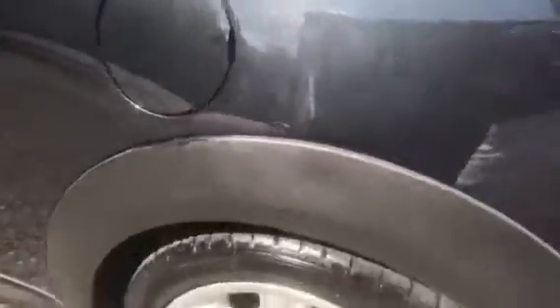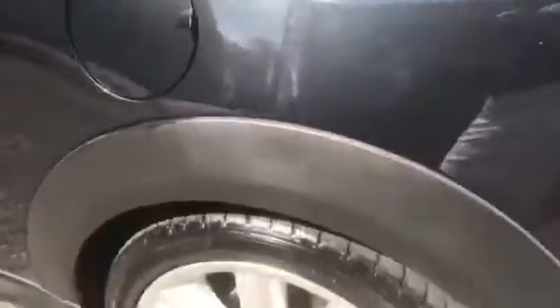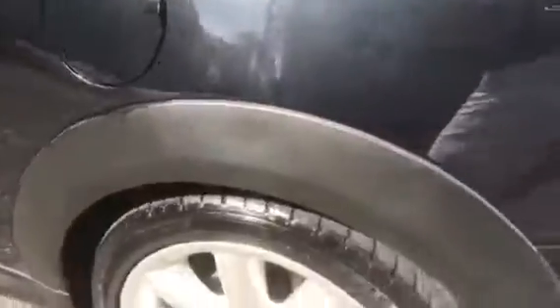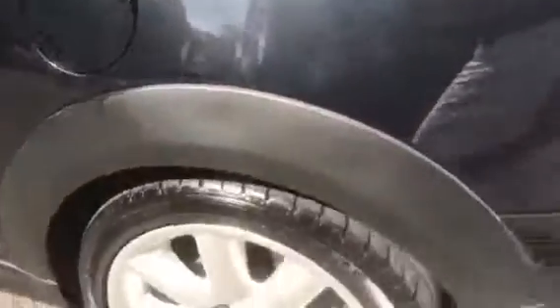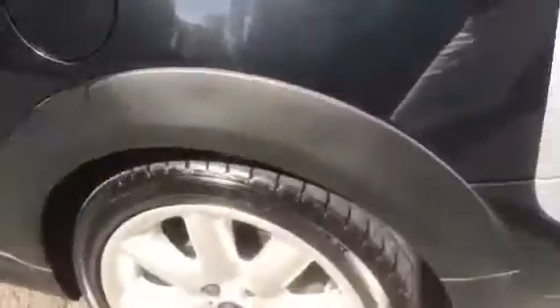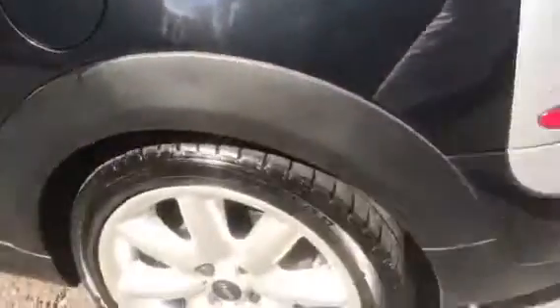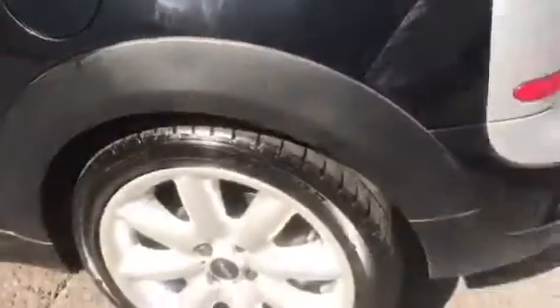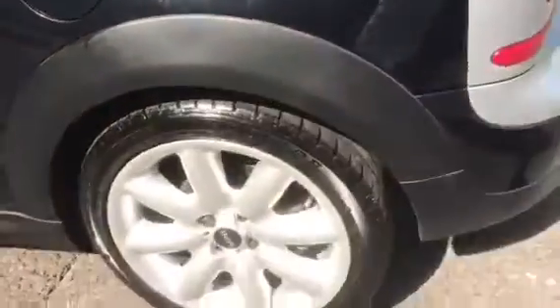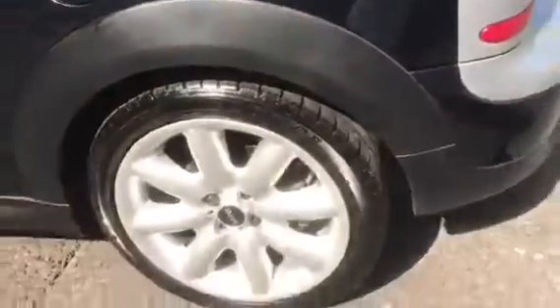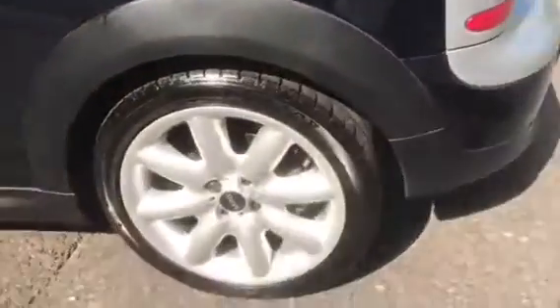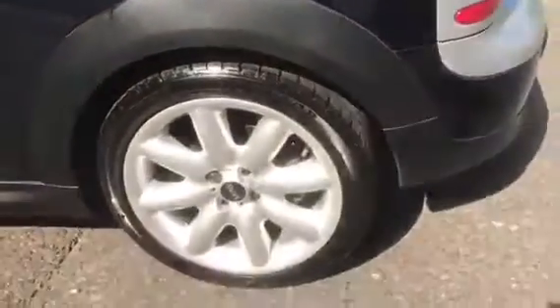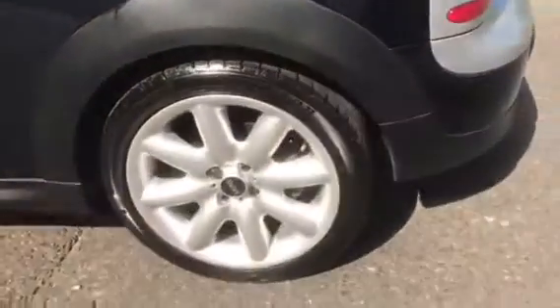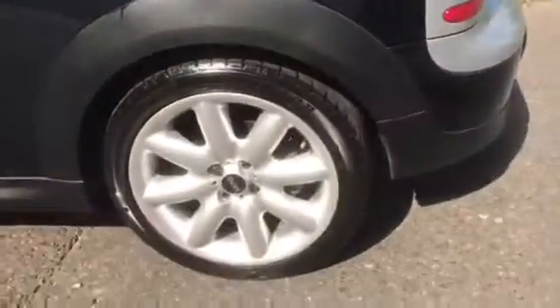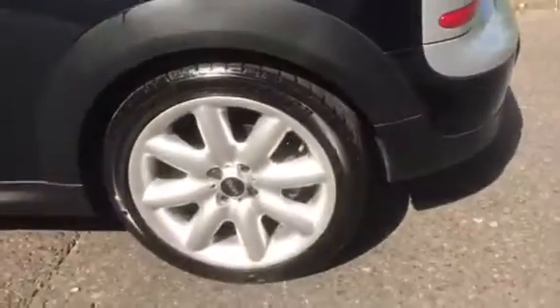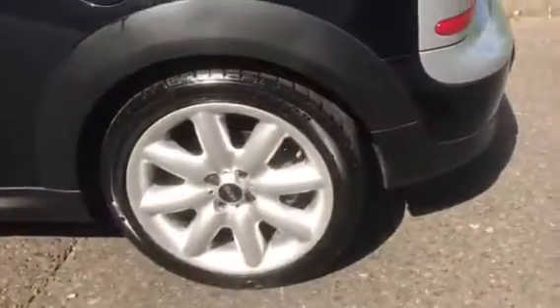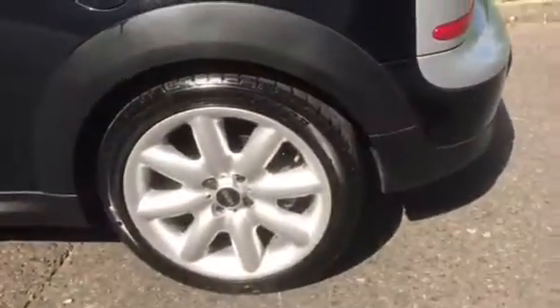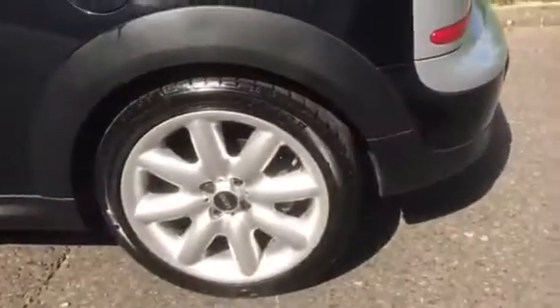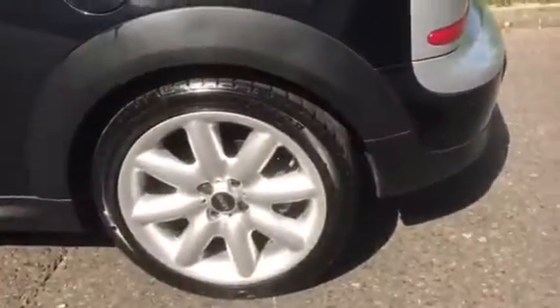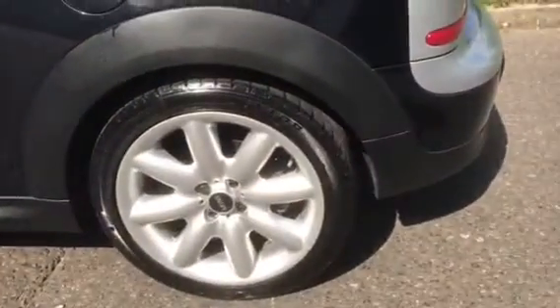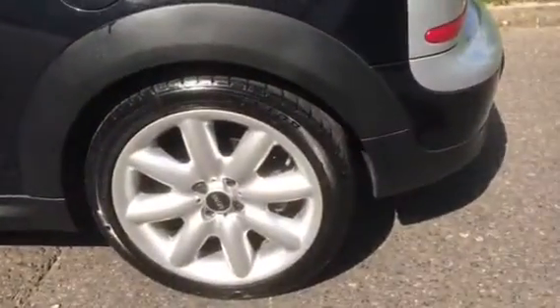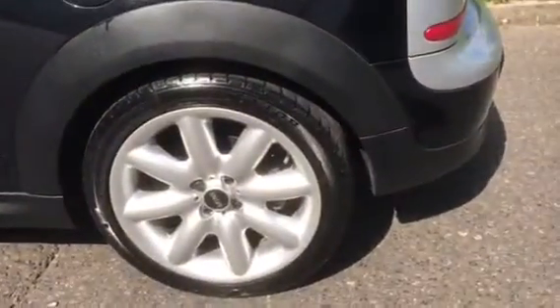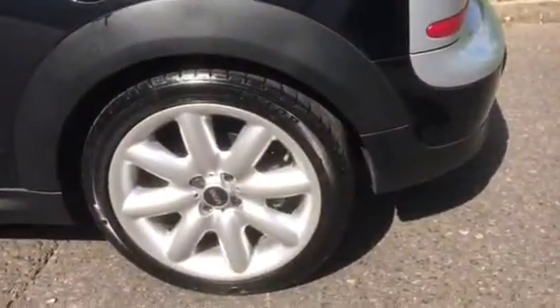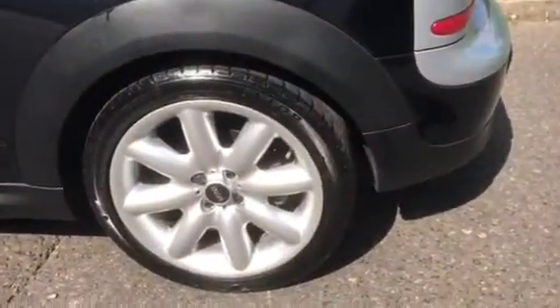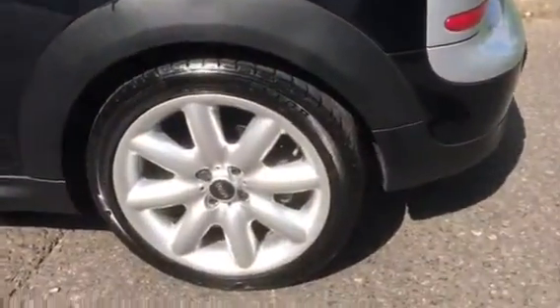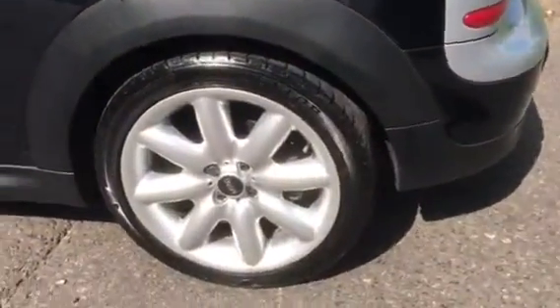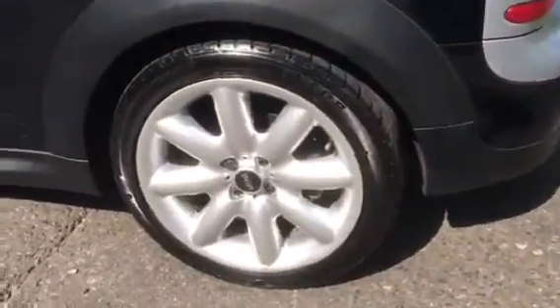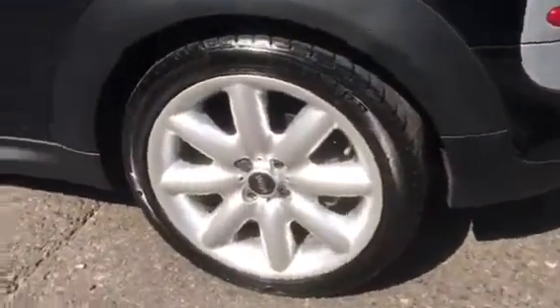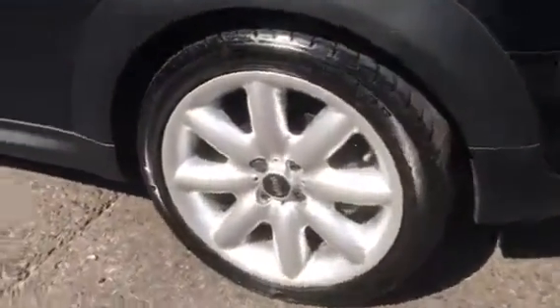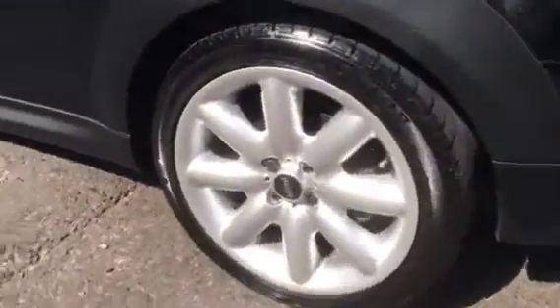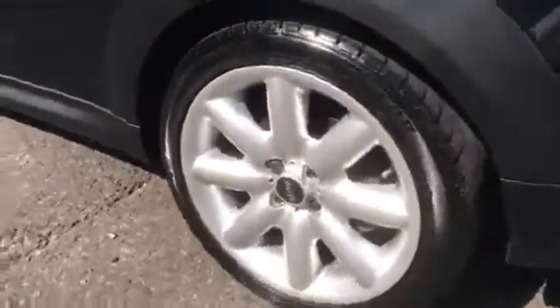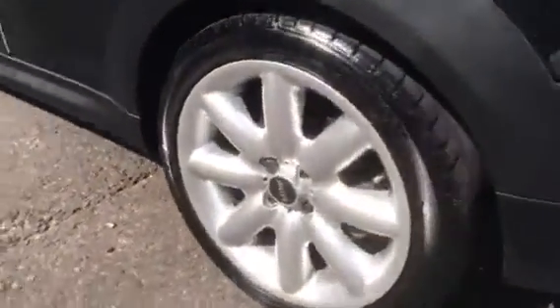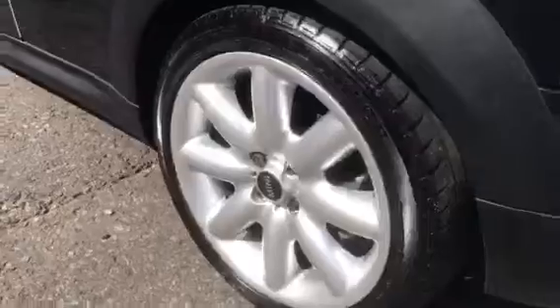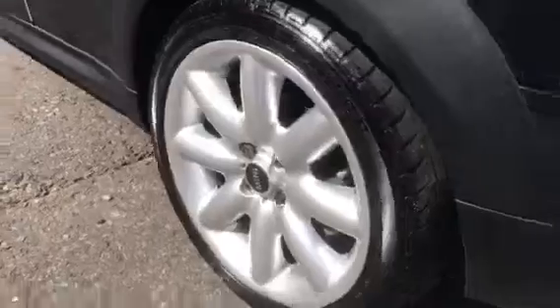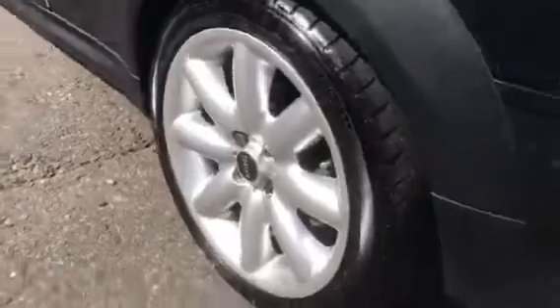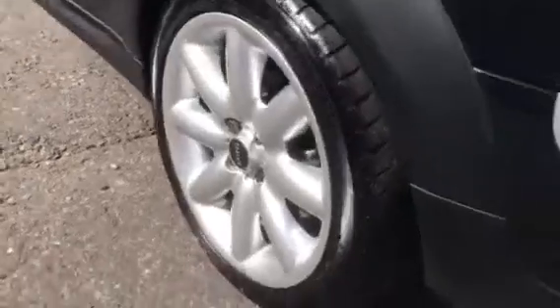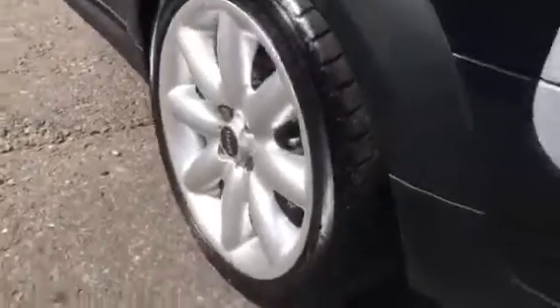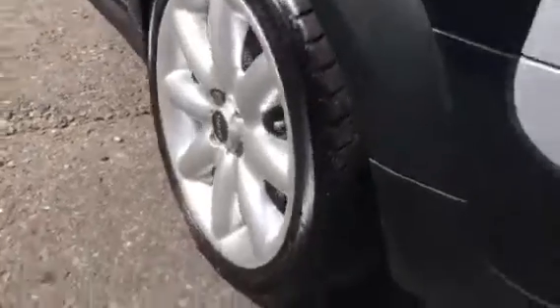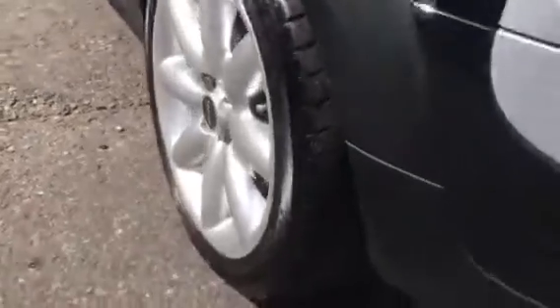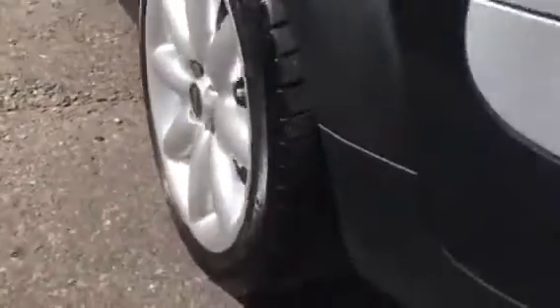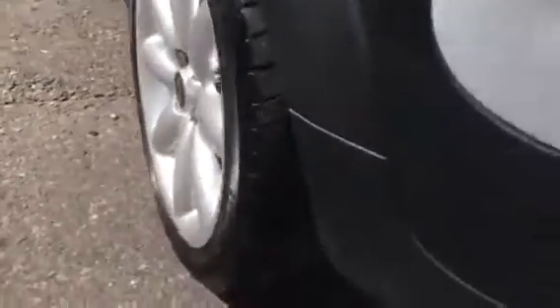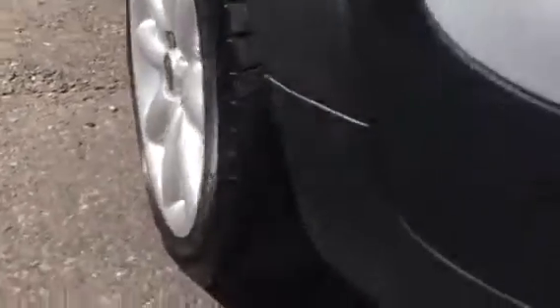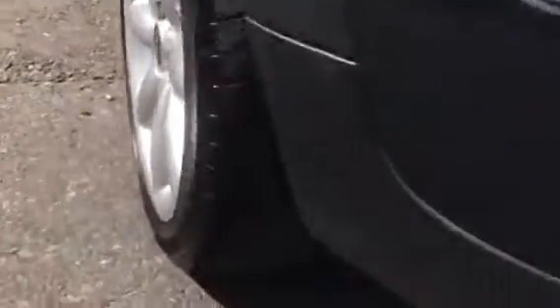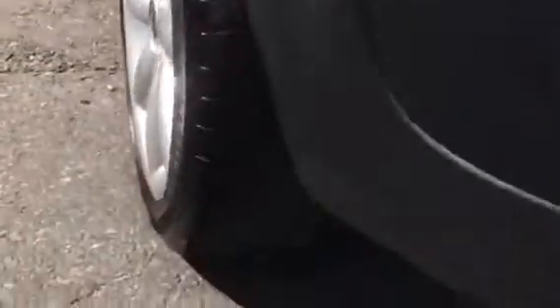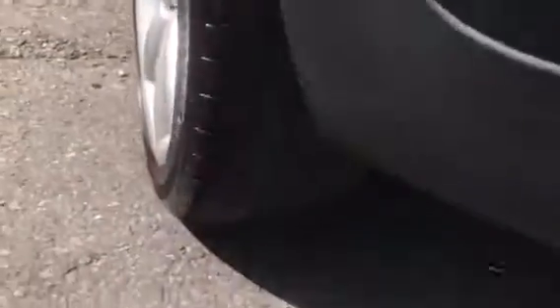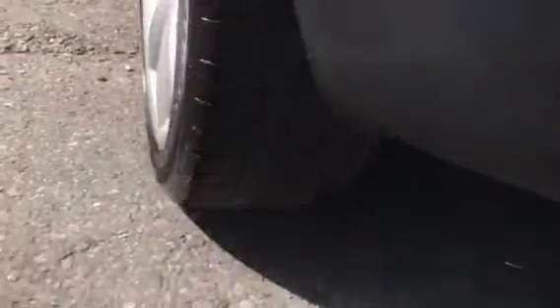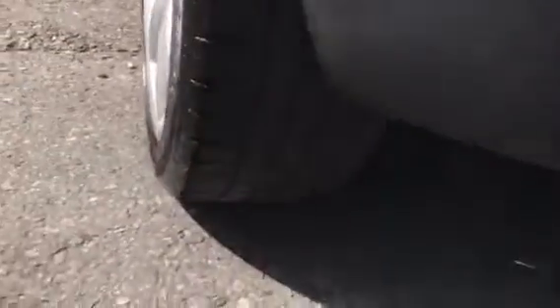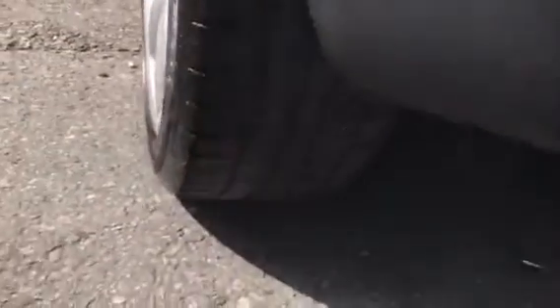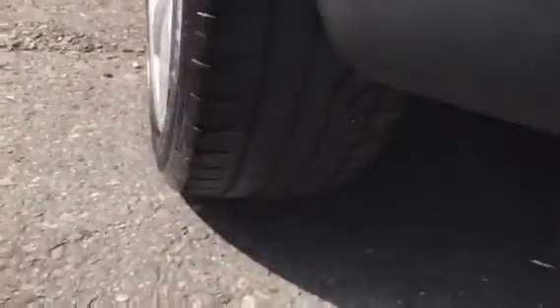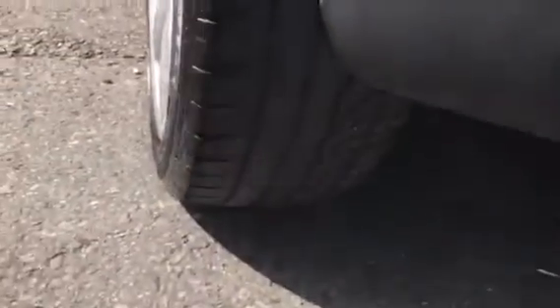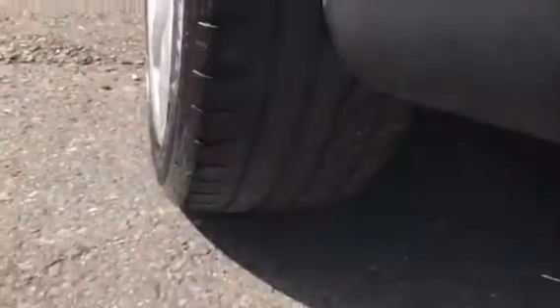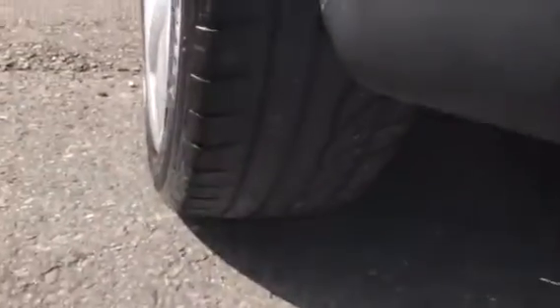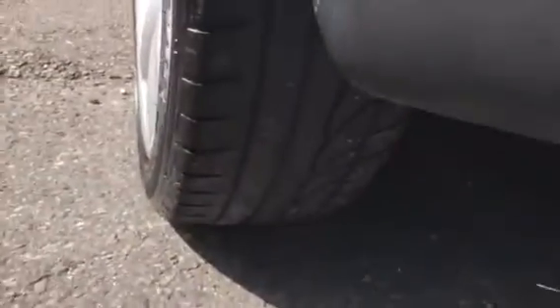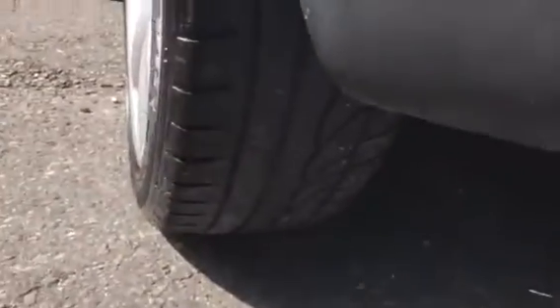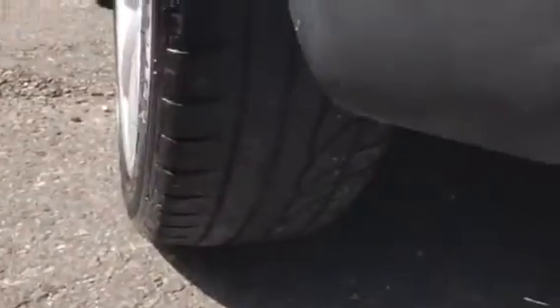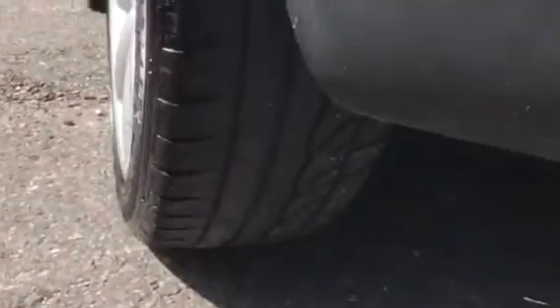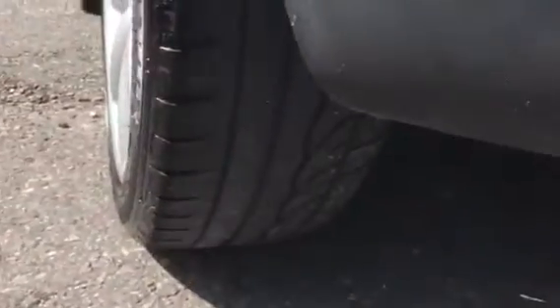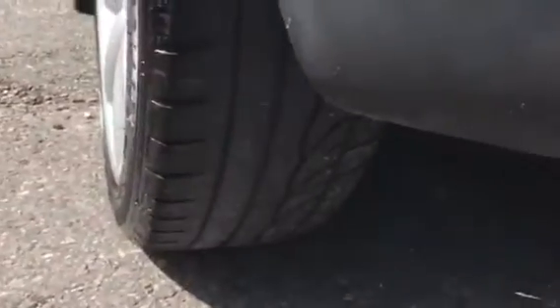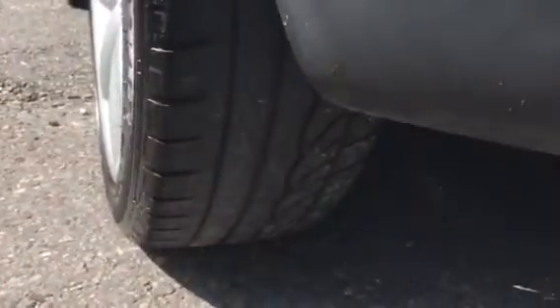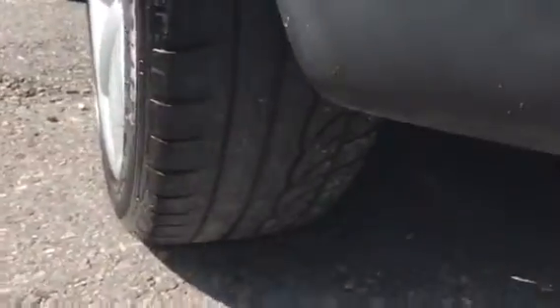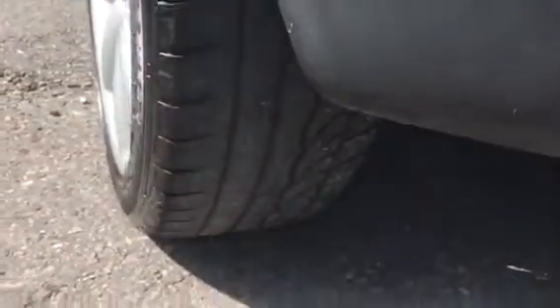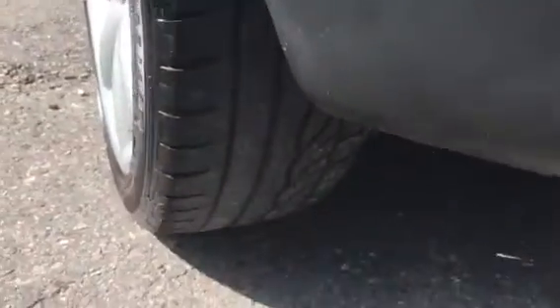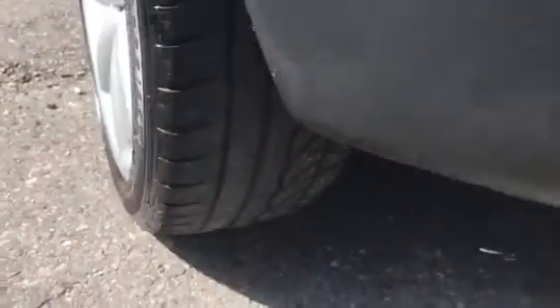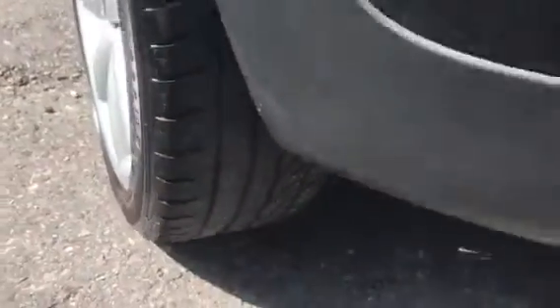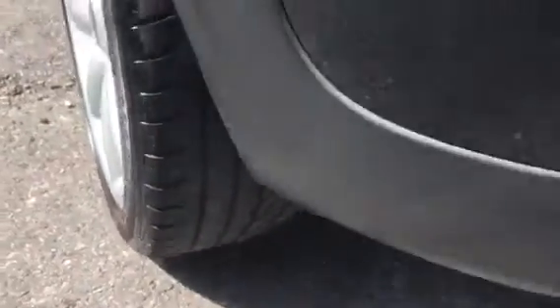Coming around here, that's the next wheel. Tyre tread's pretty good — tyre tread there too.